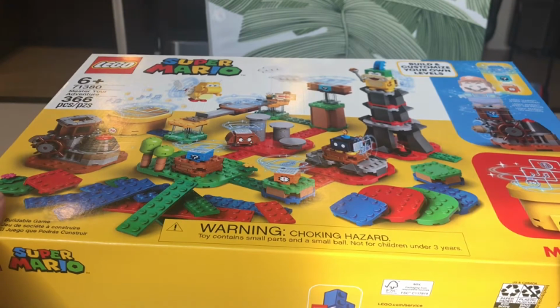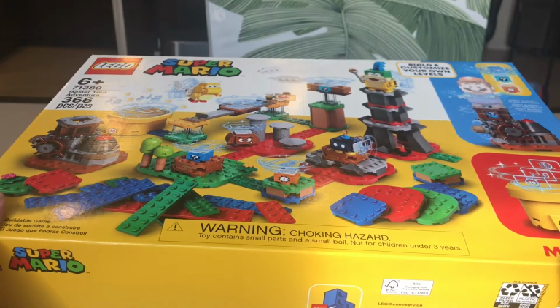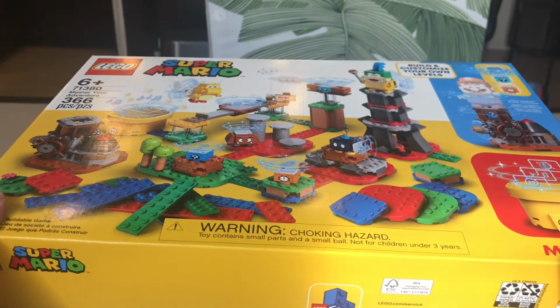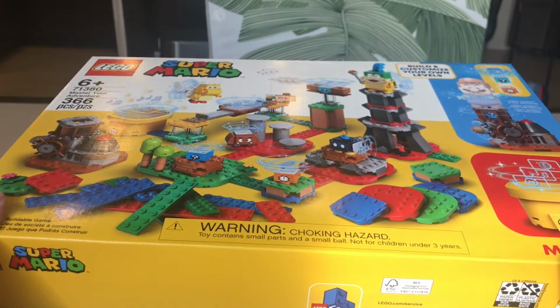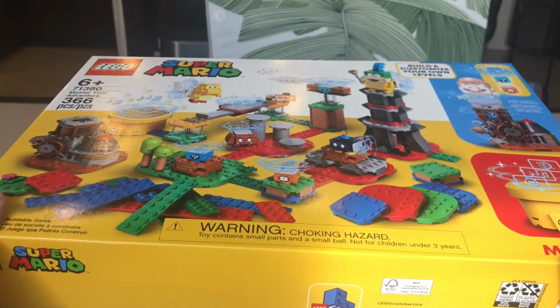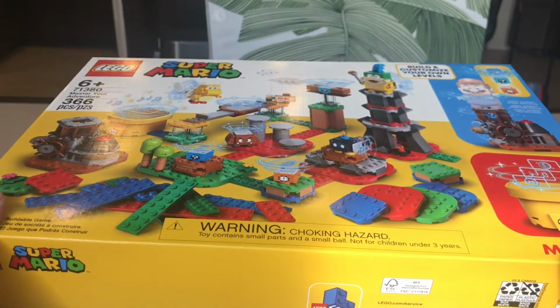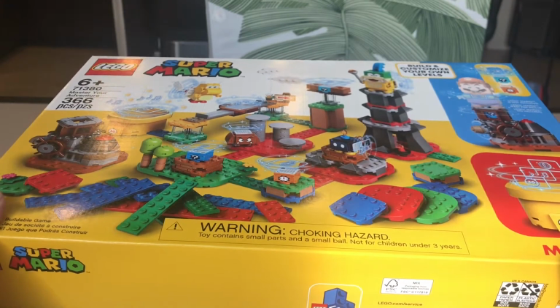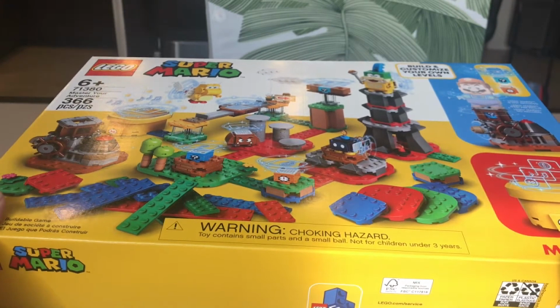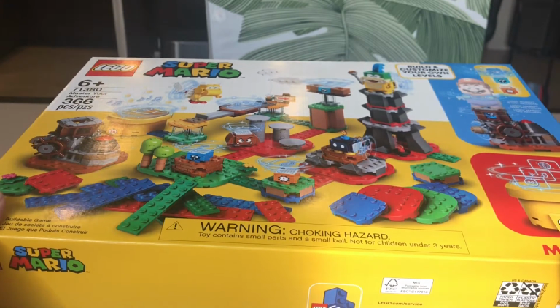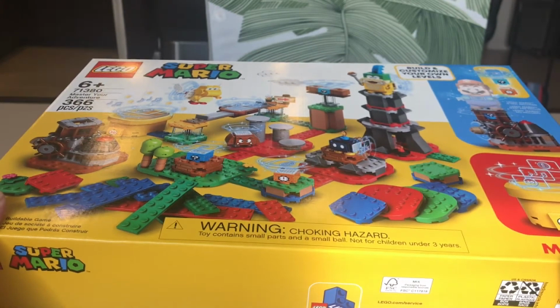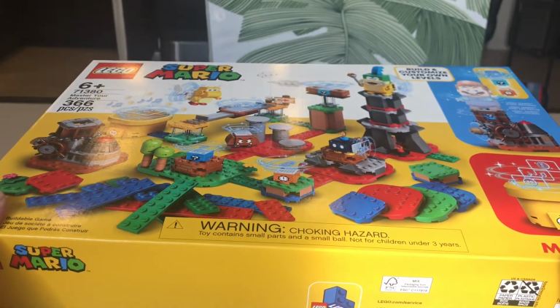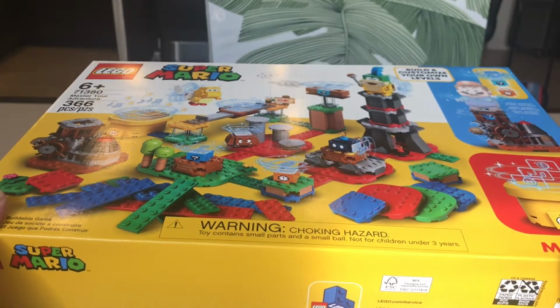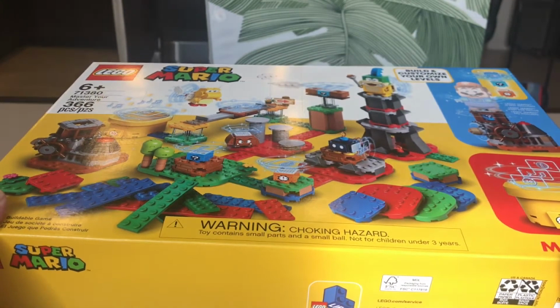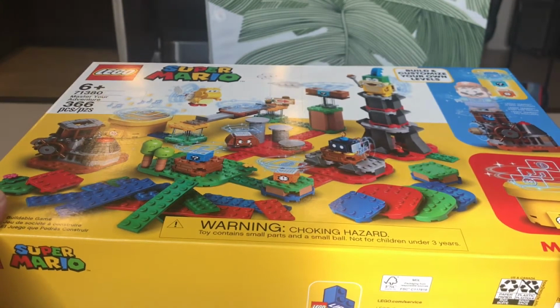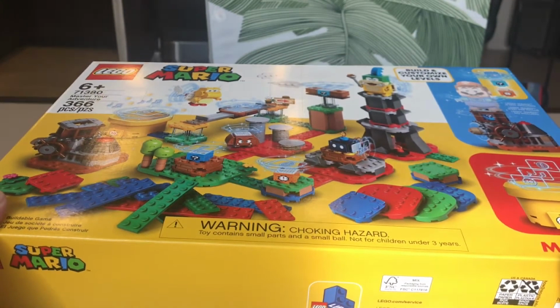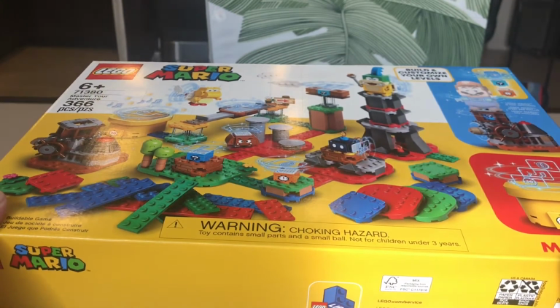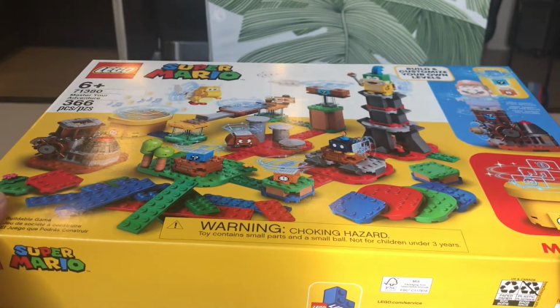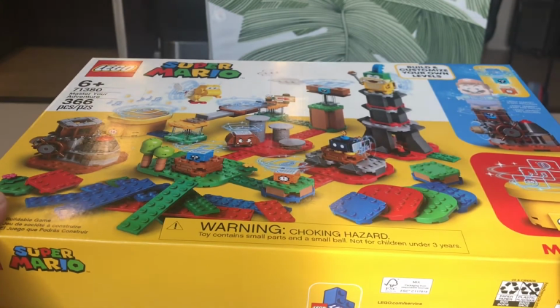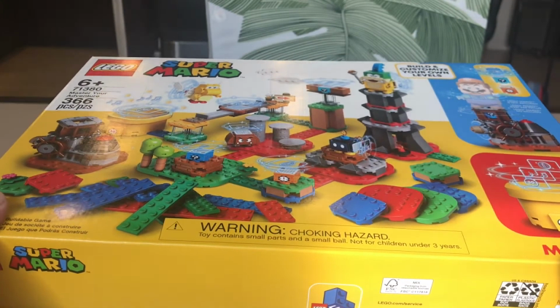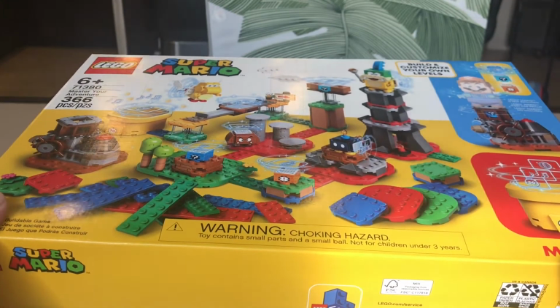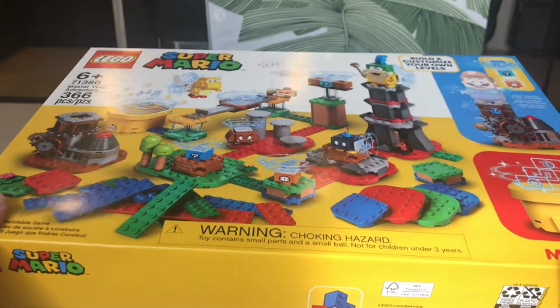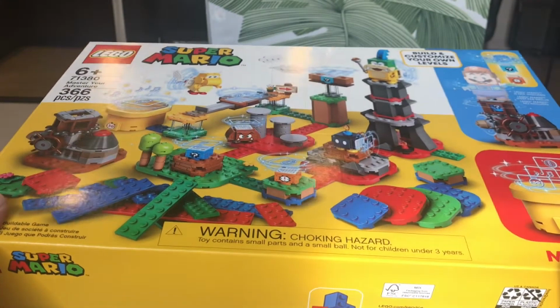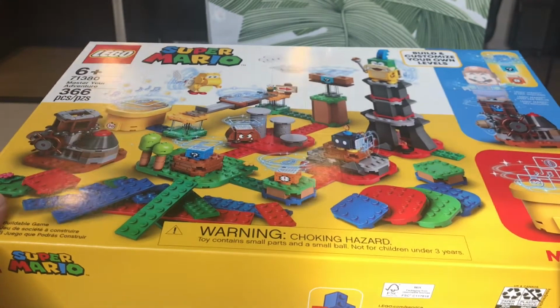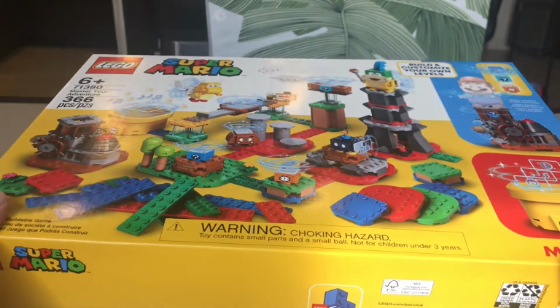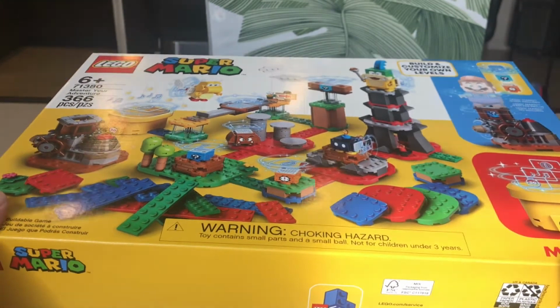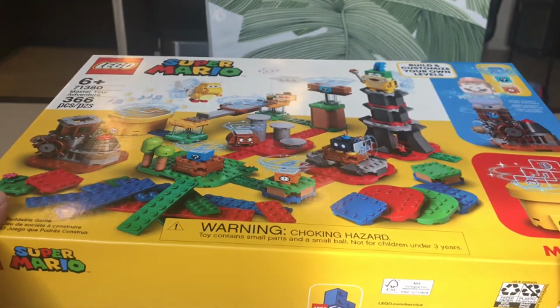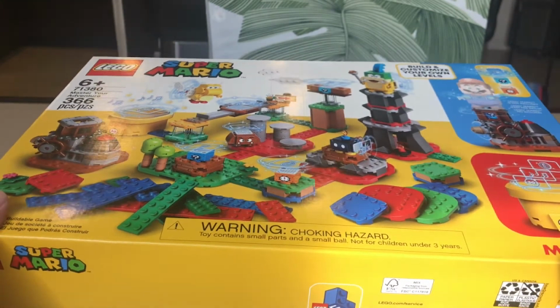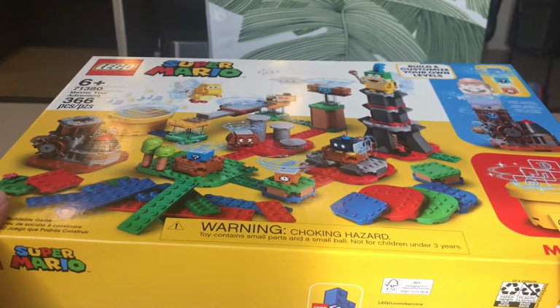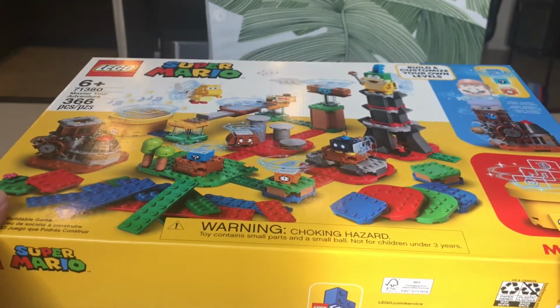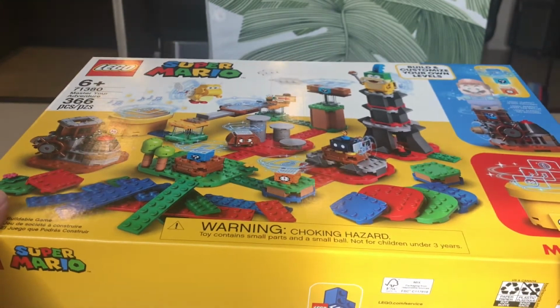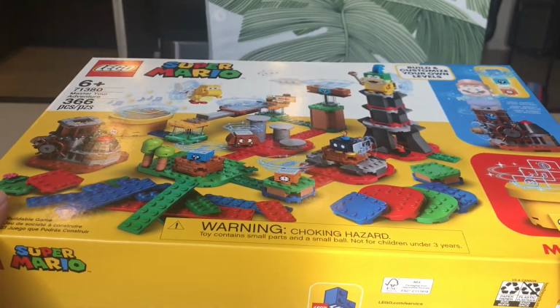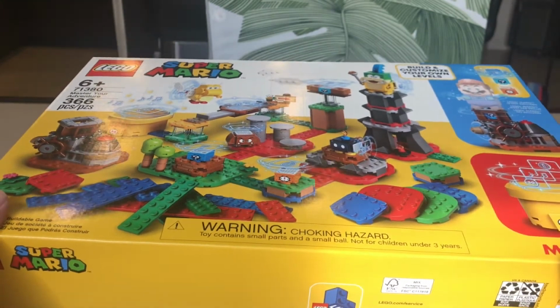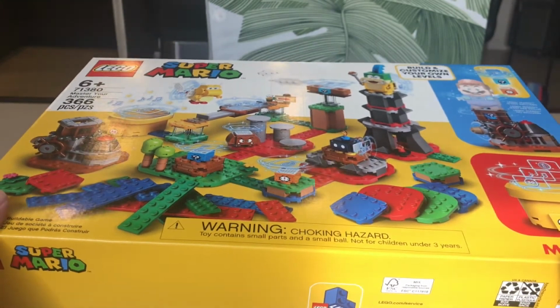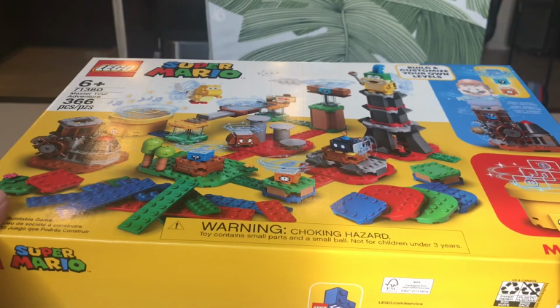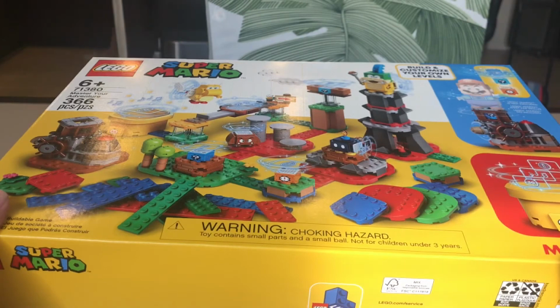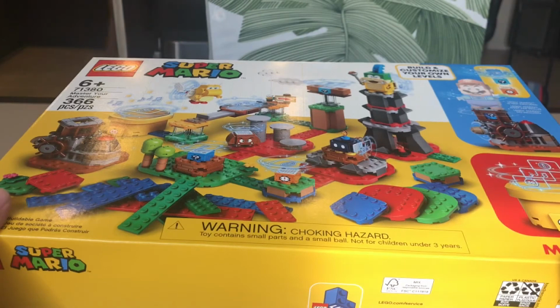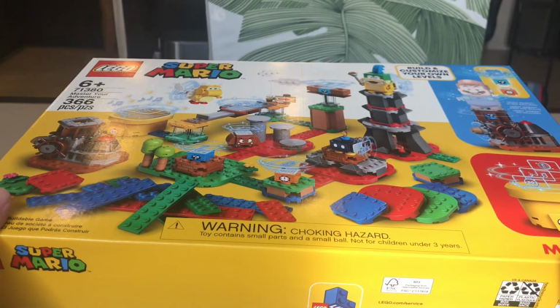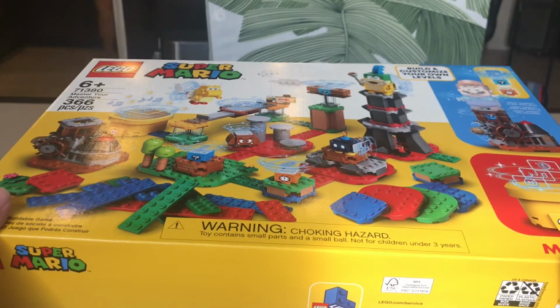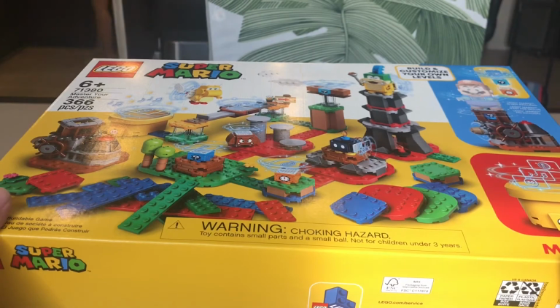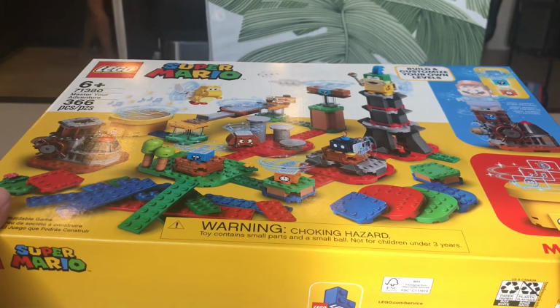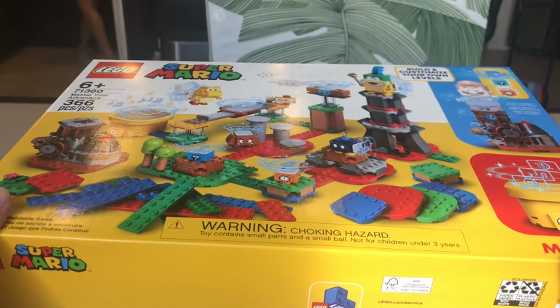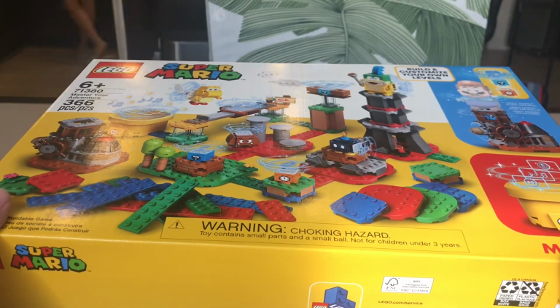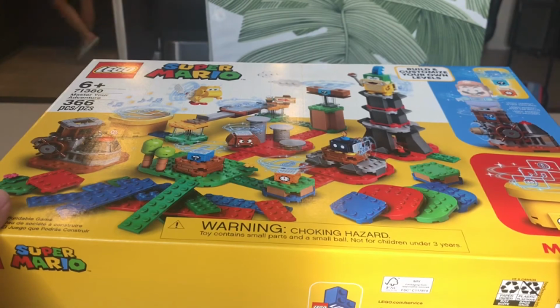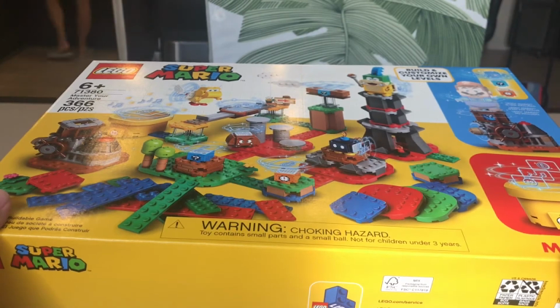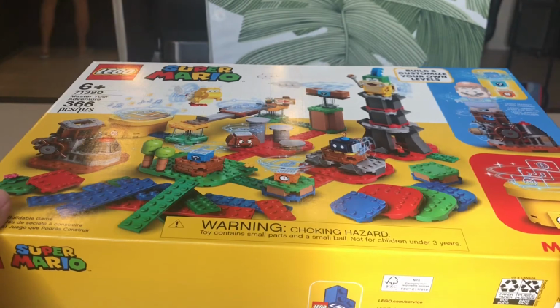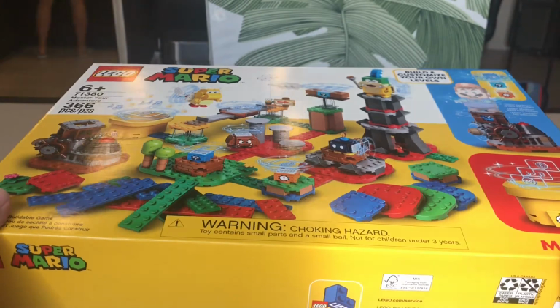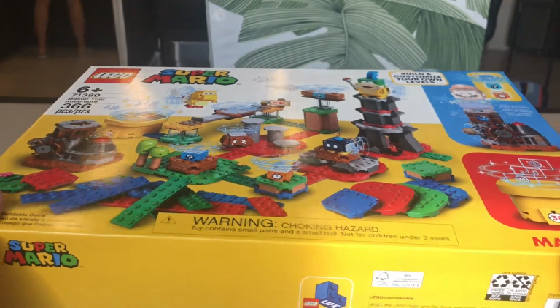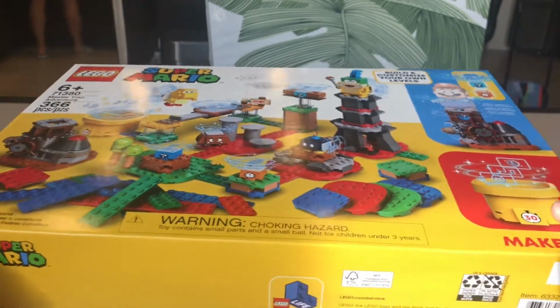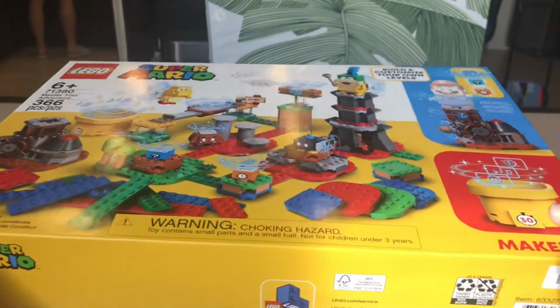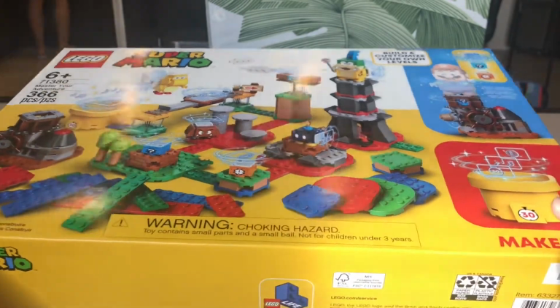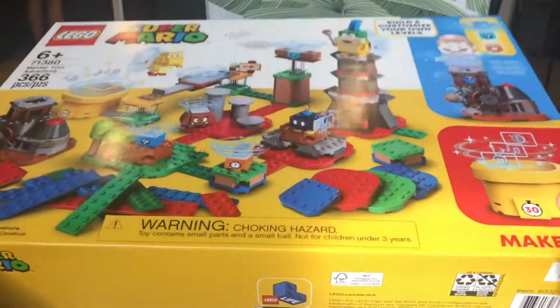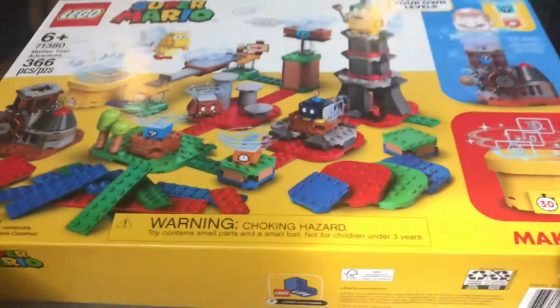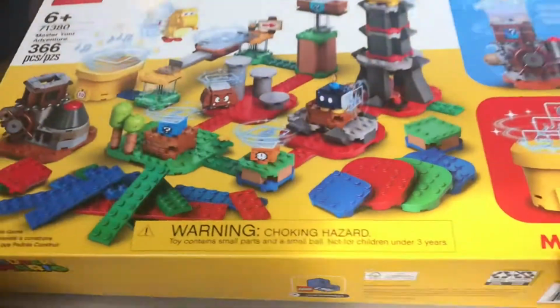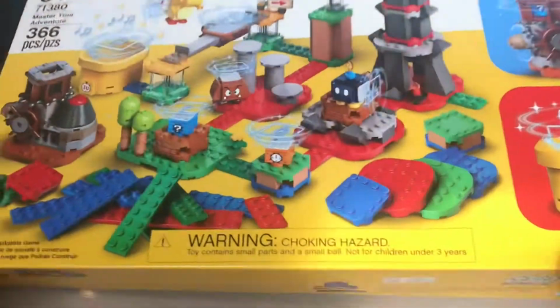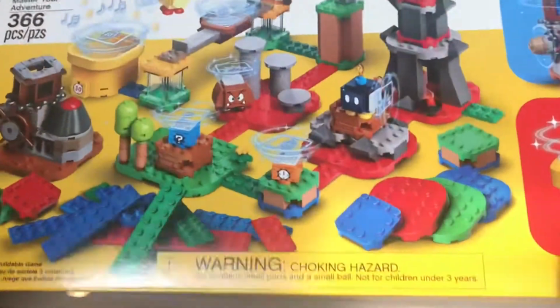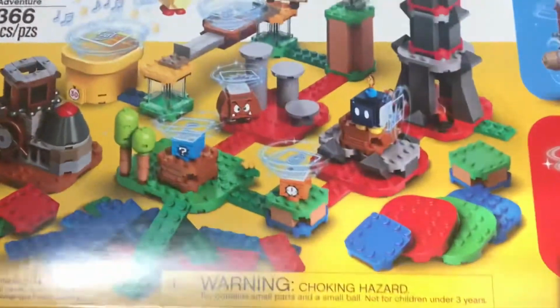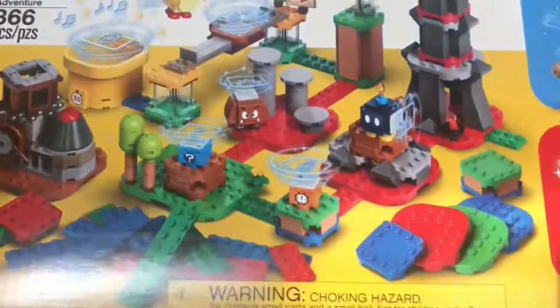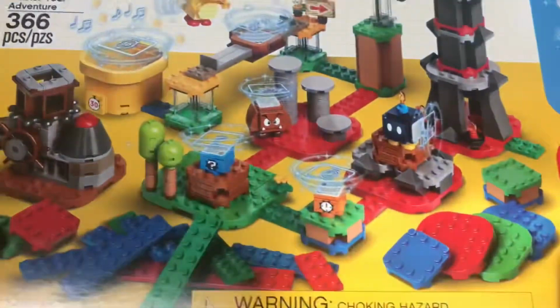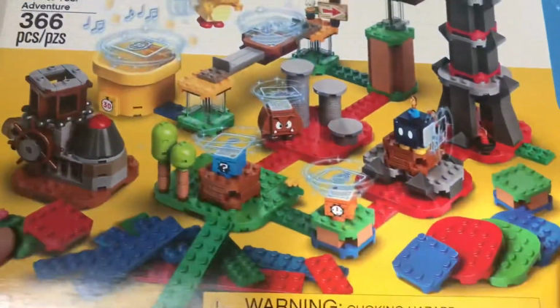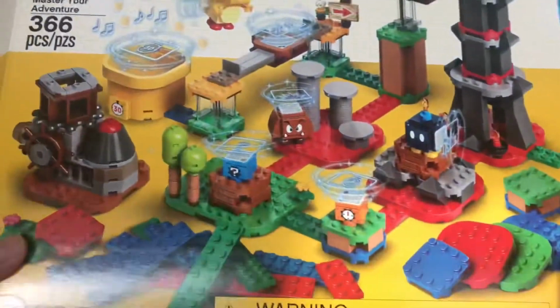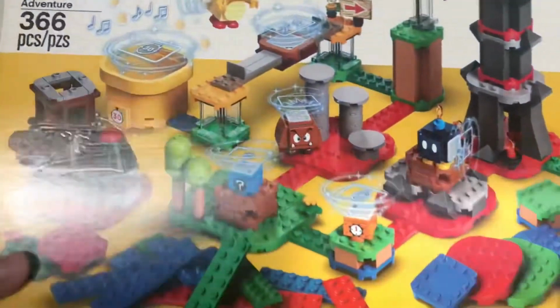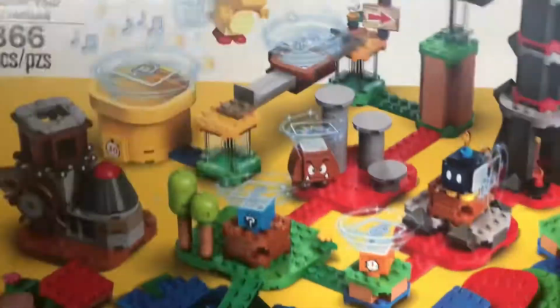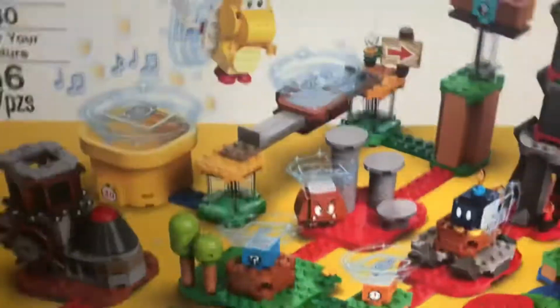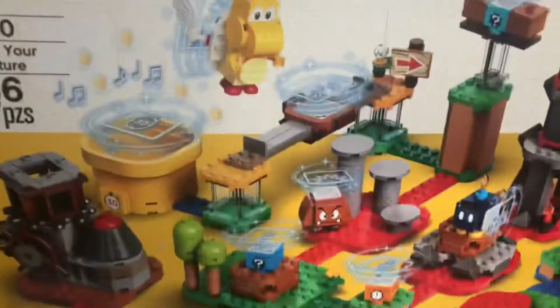Anyway, let's unbox the LEGO Super Mario Master Adventure Maker Set. I'm very excited about it.